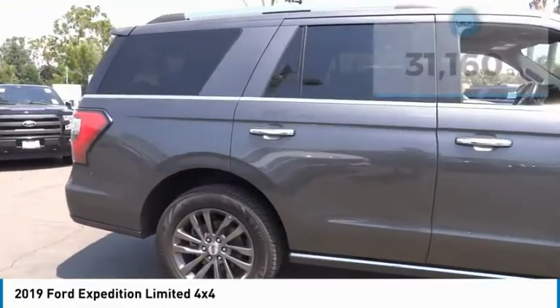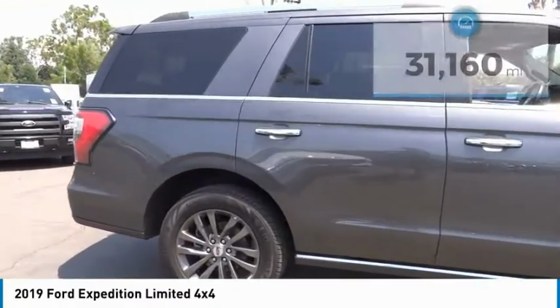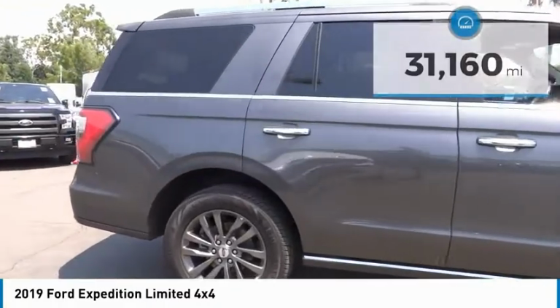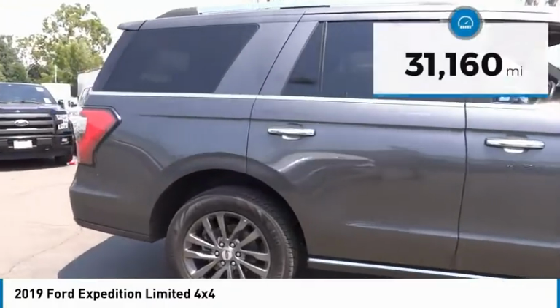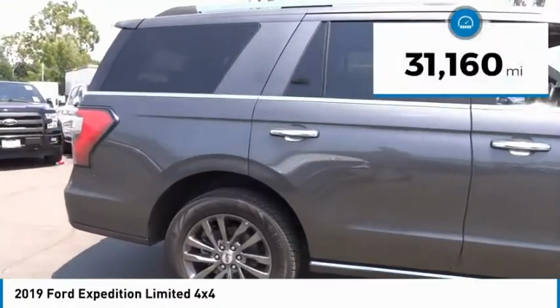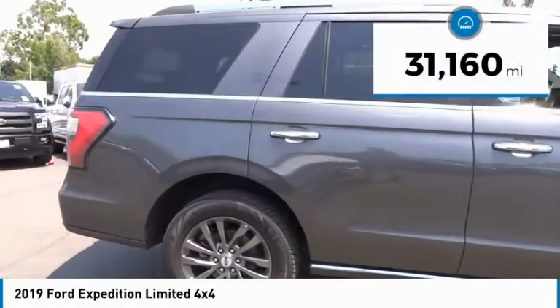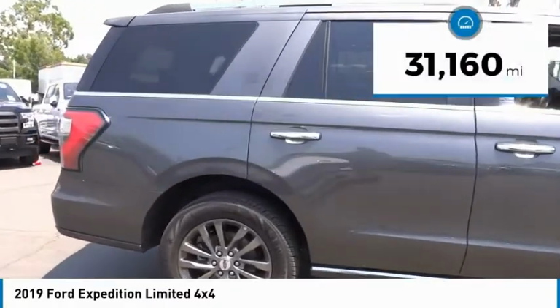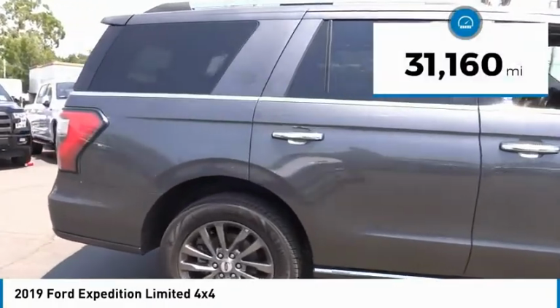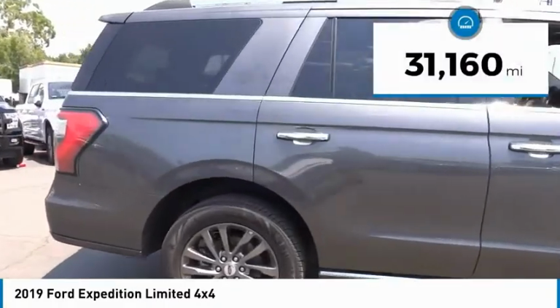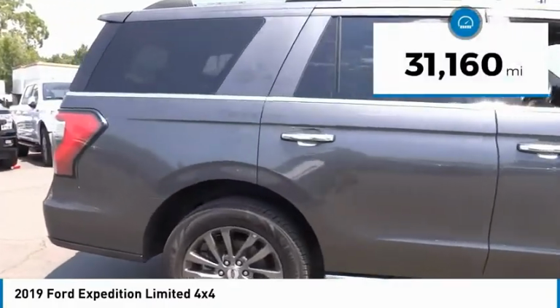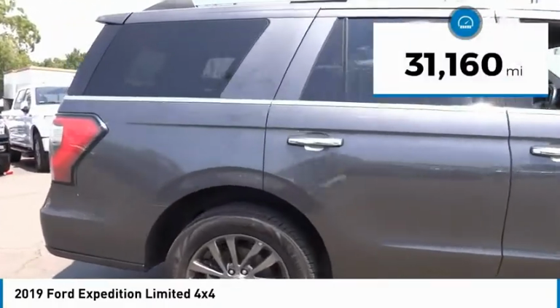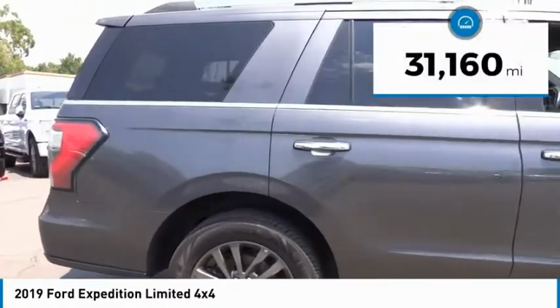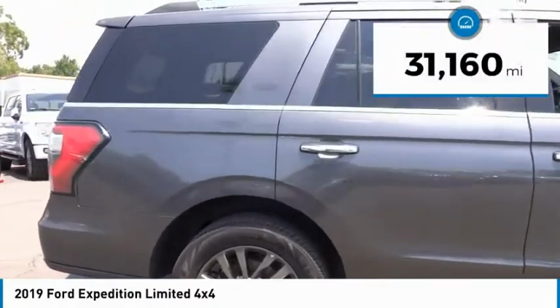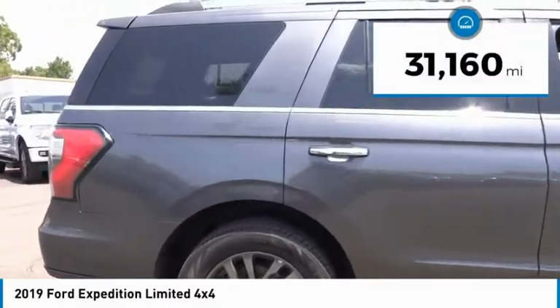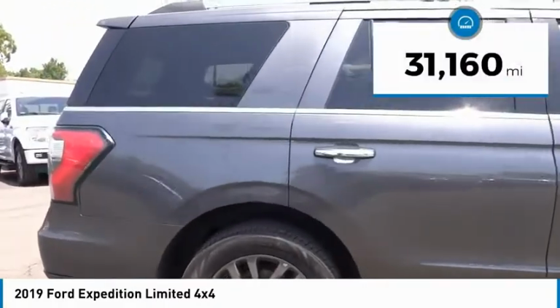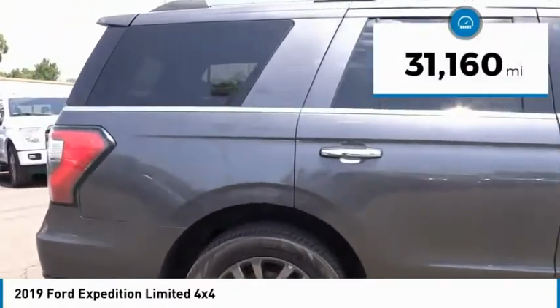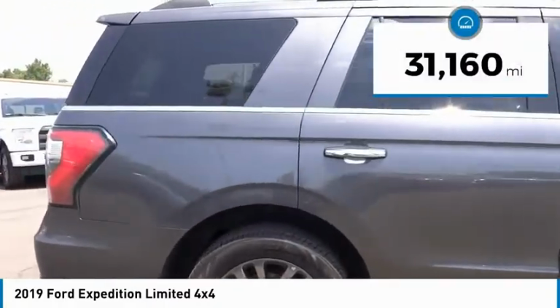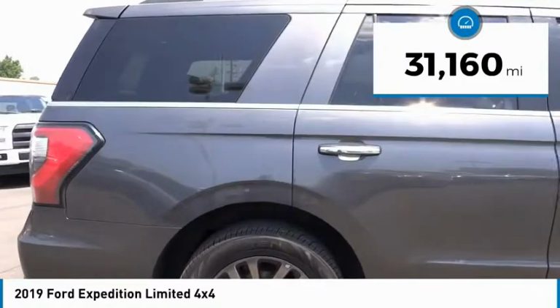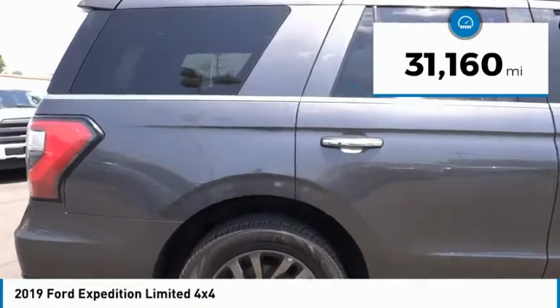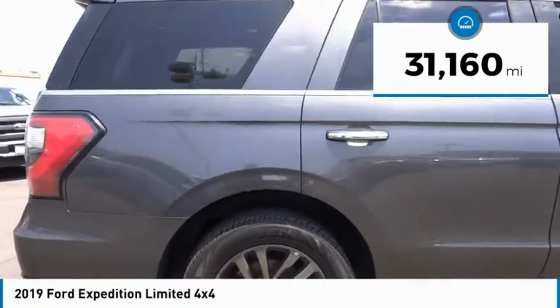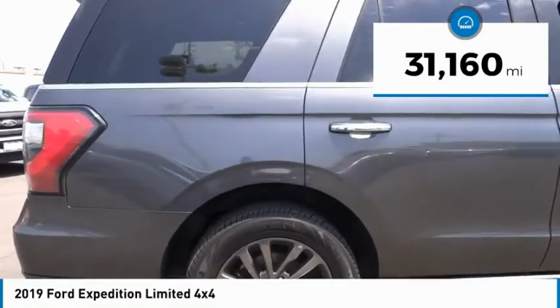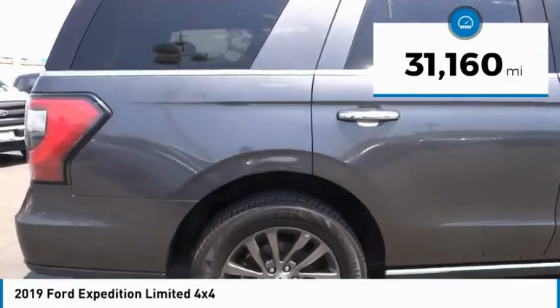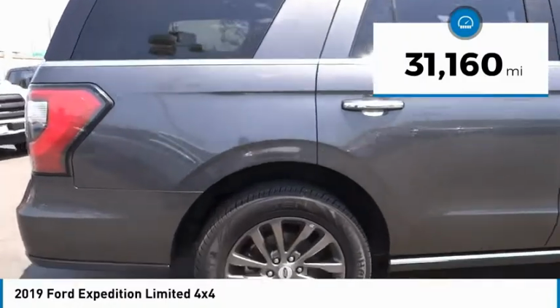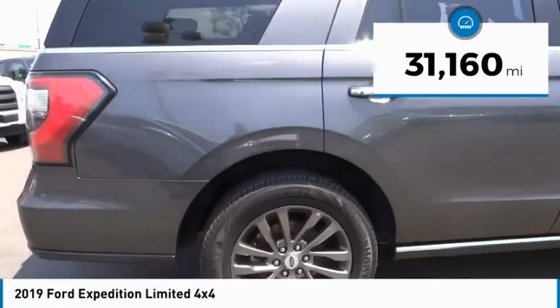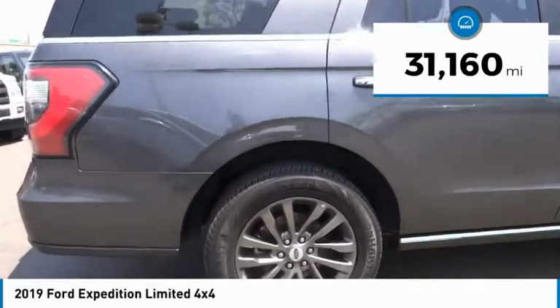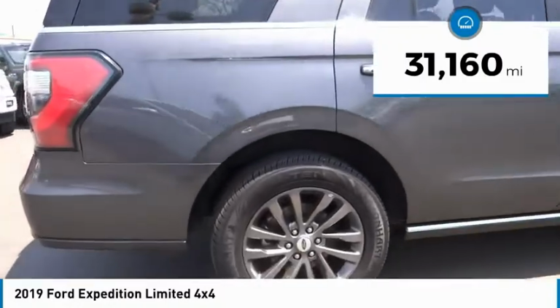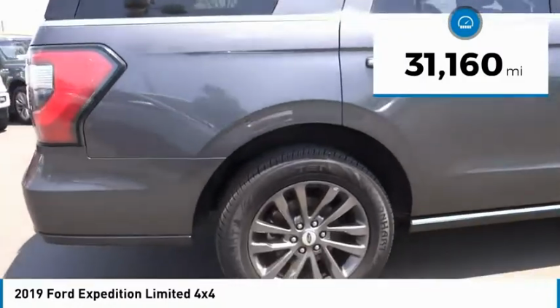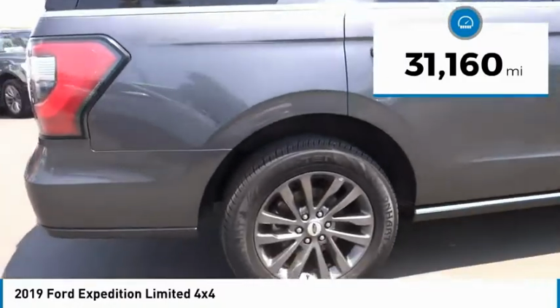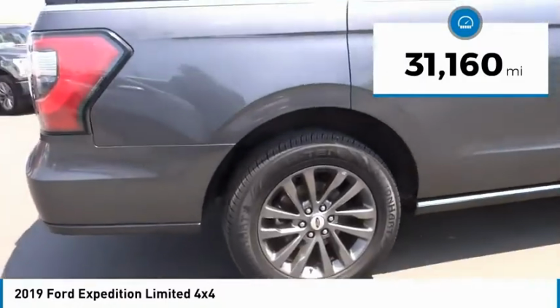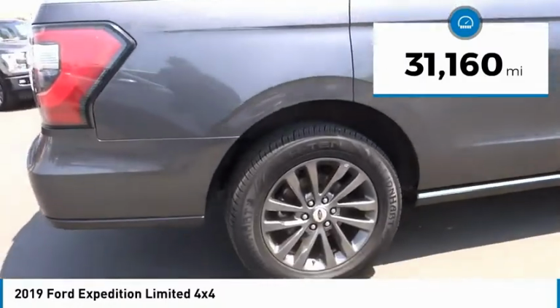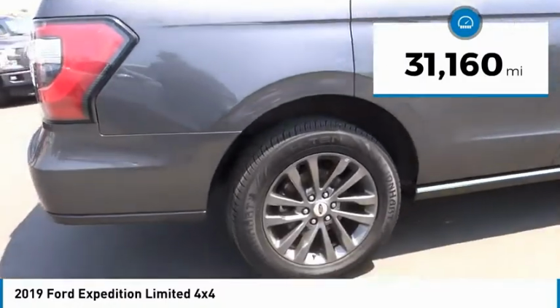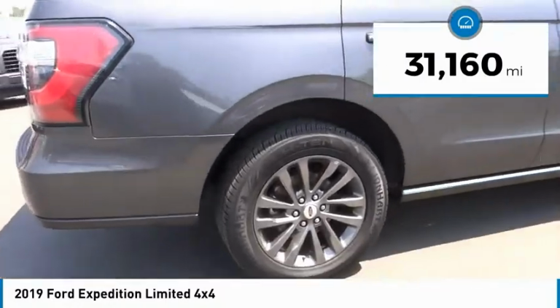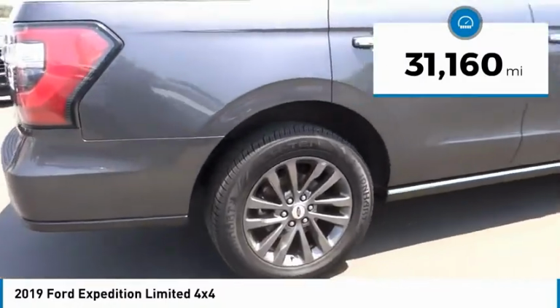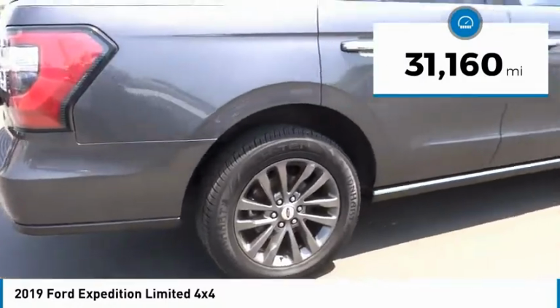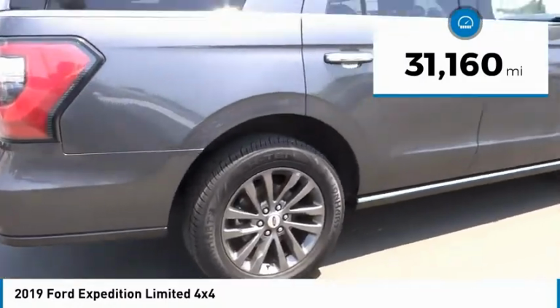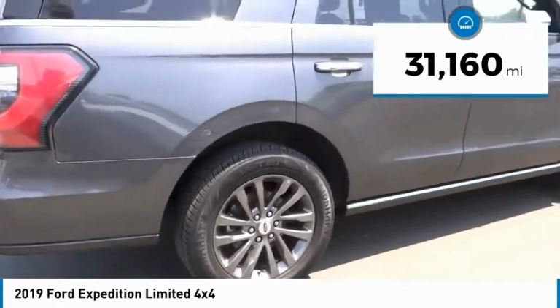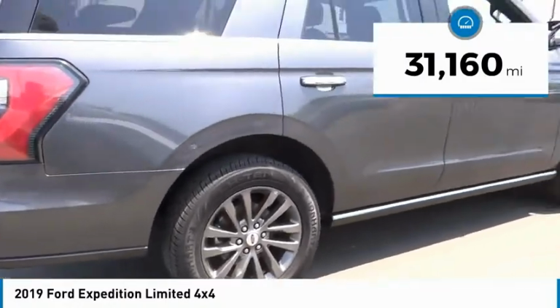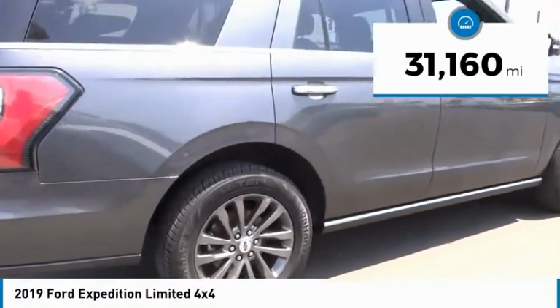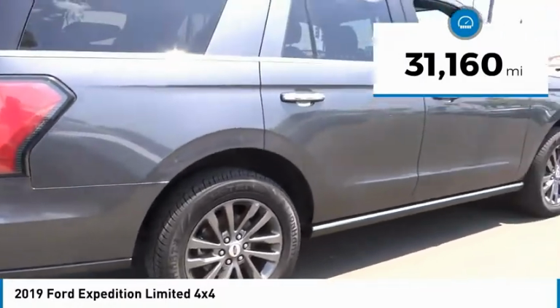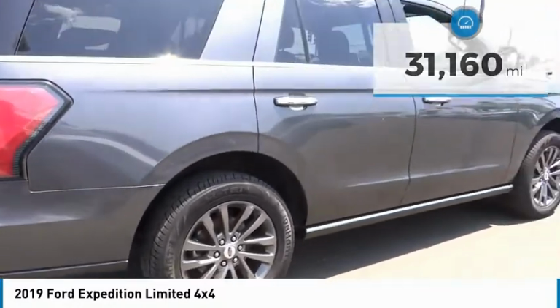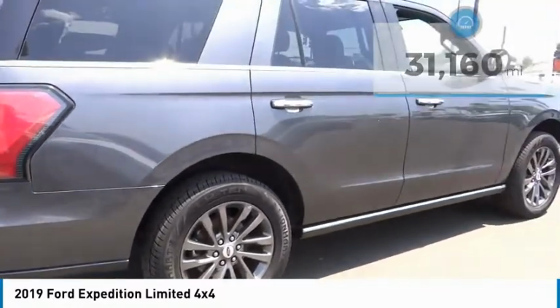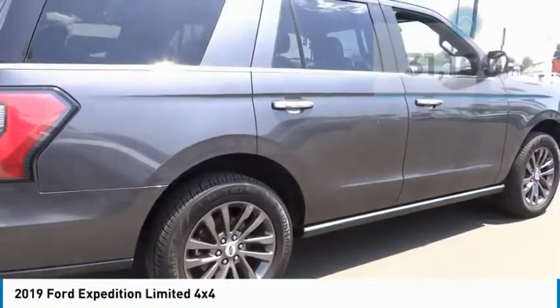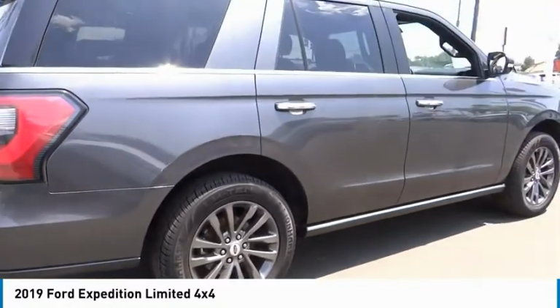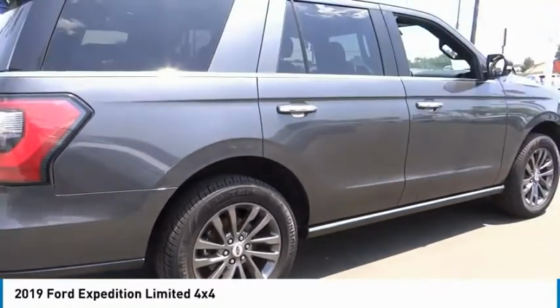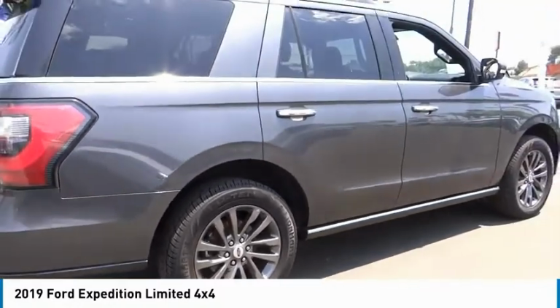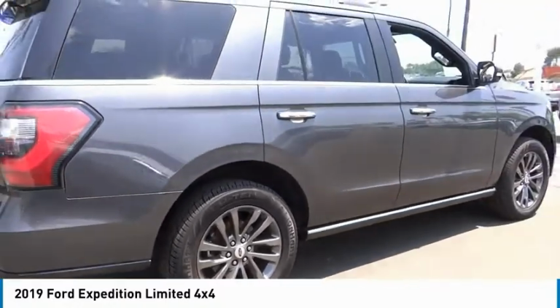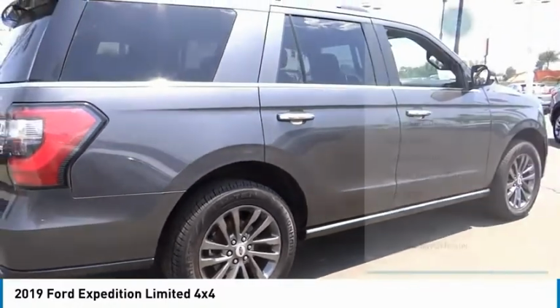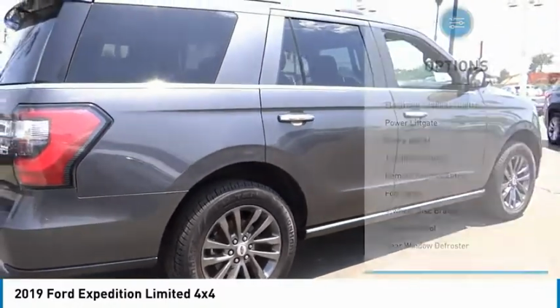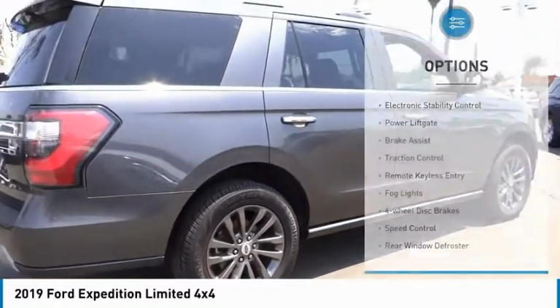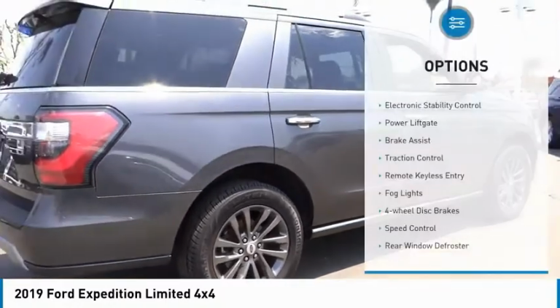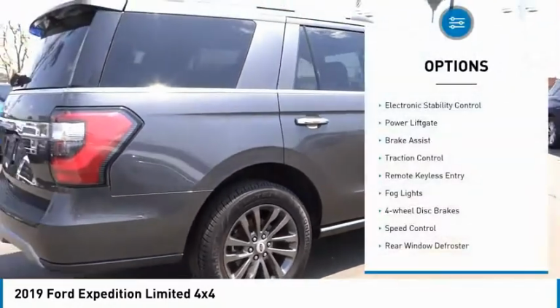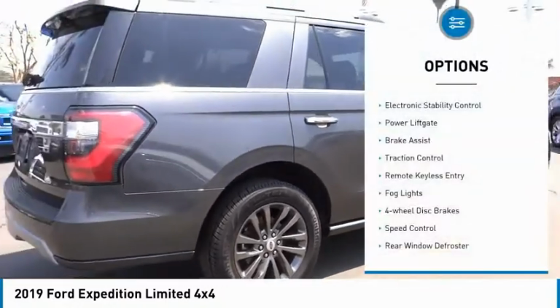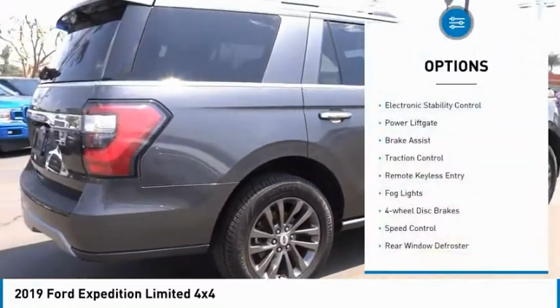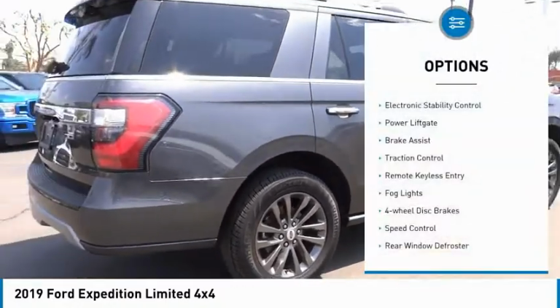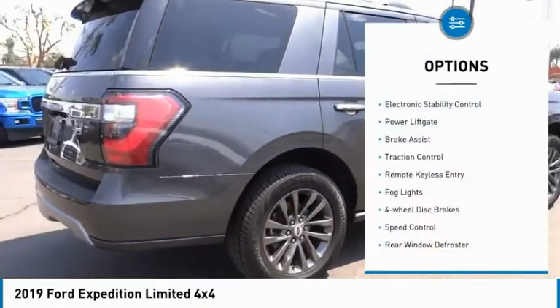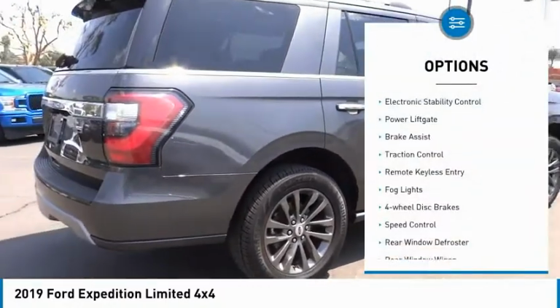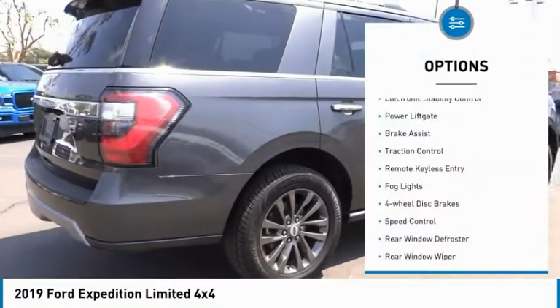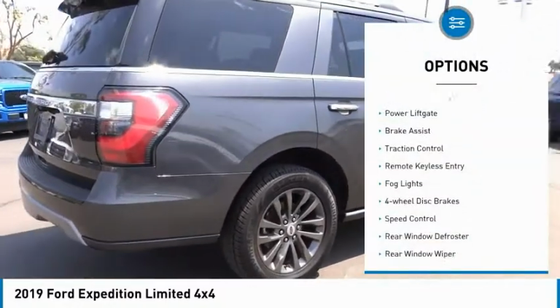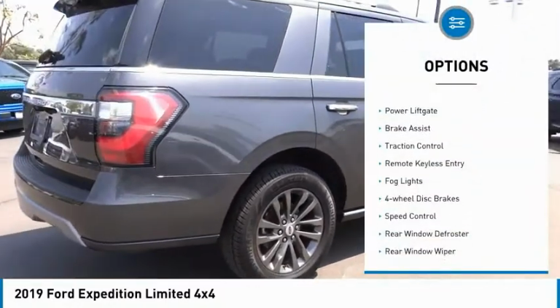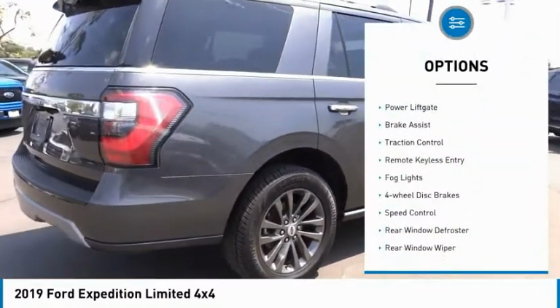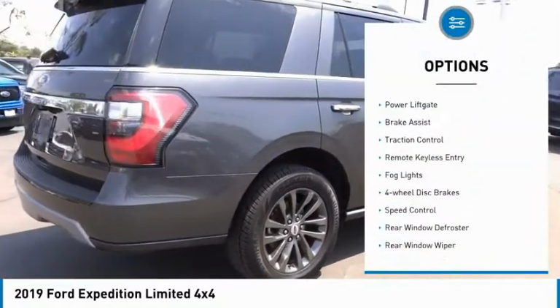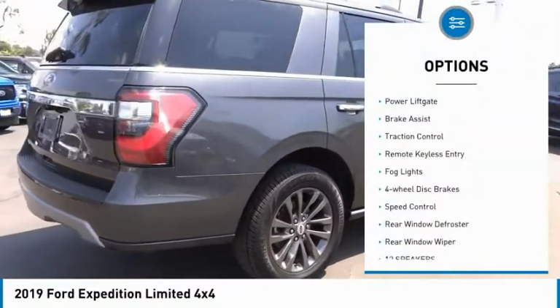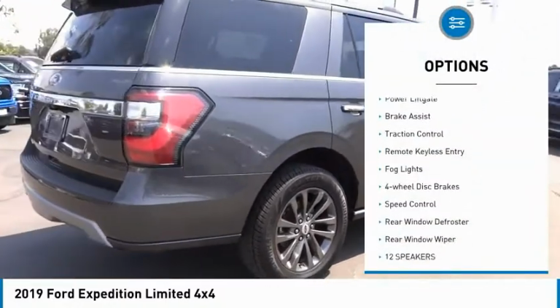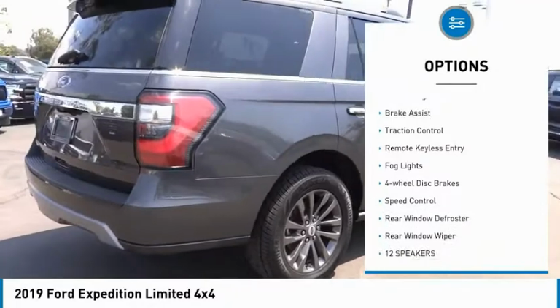This vehicle has less than 35,000 miles. Here are some of this vehicle's great options. Electronic stability control.